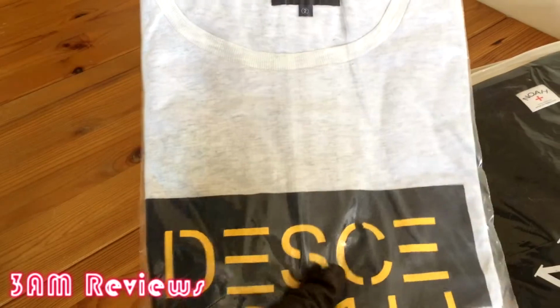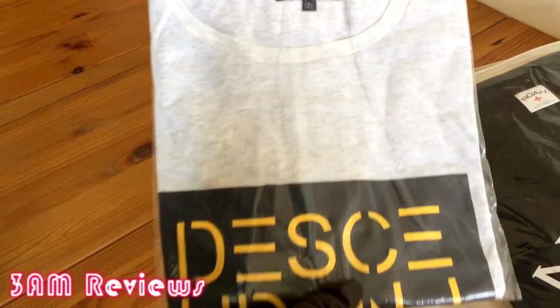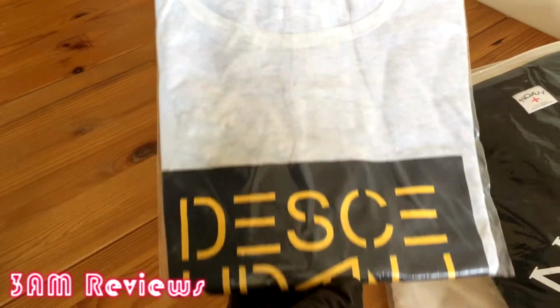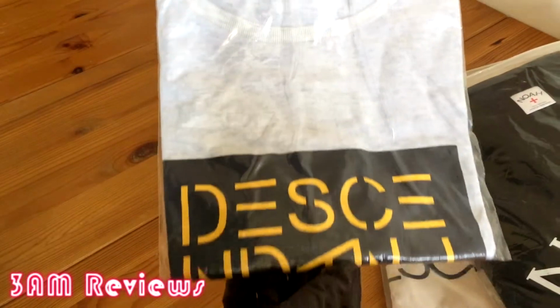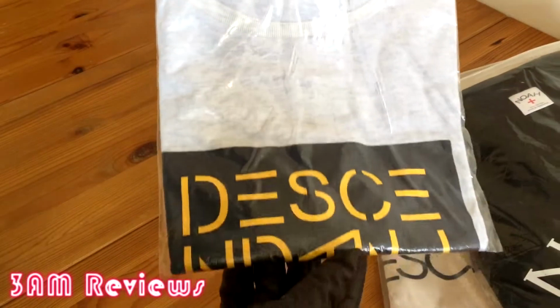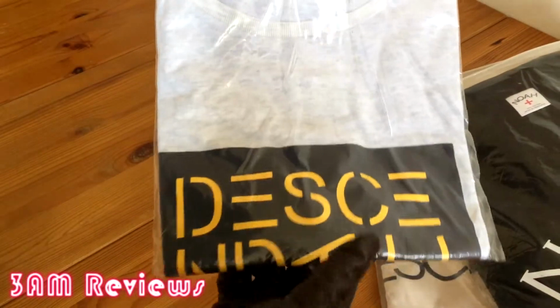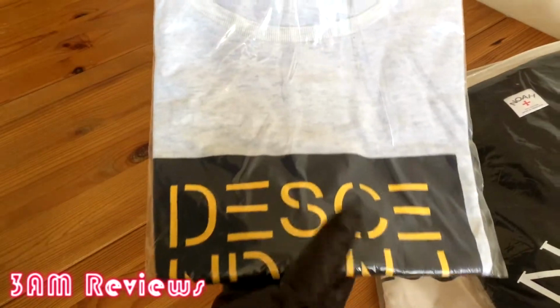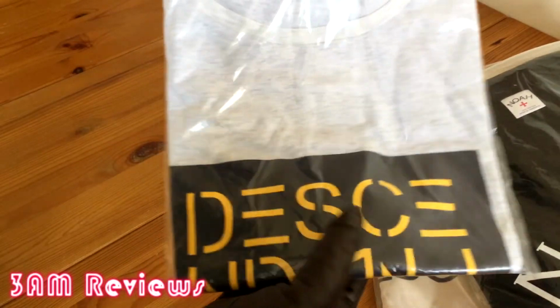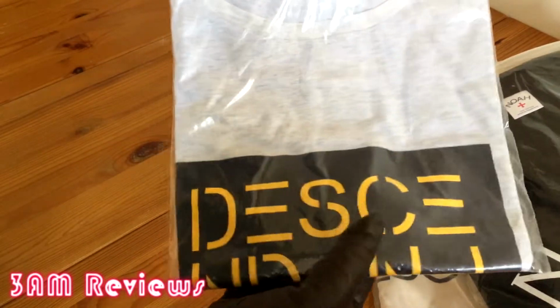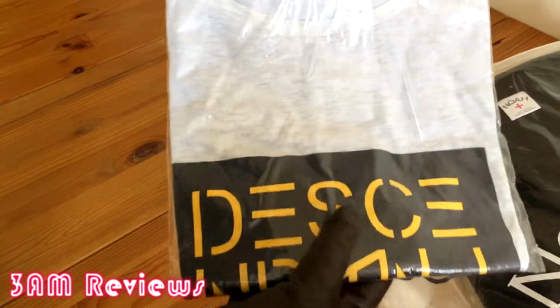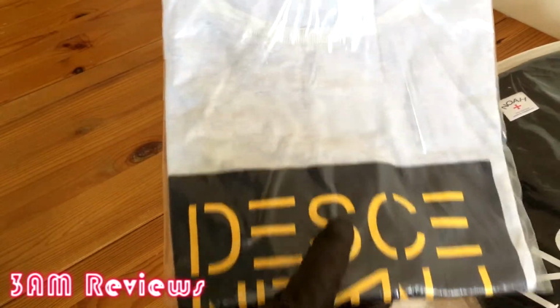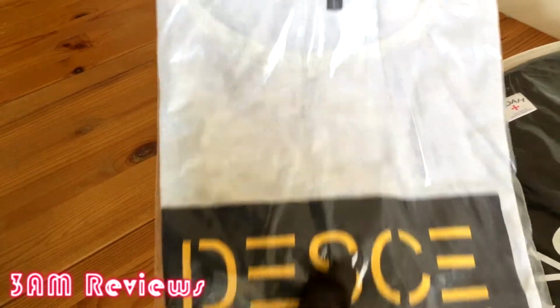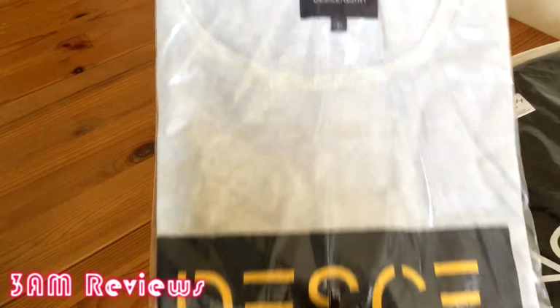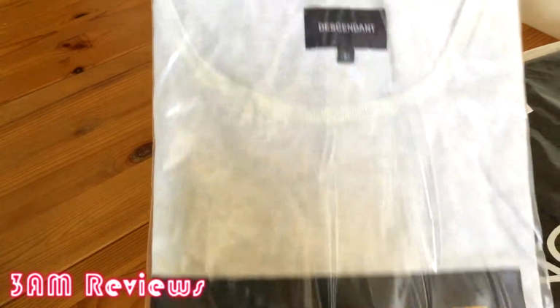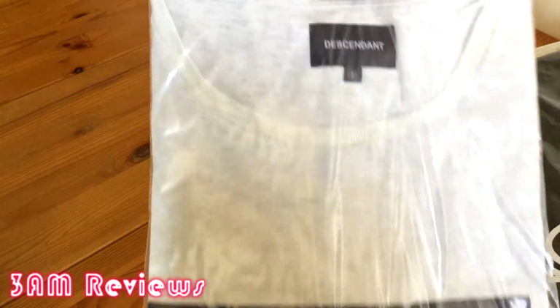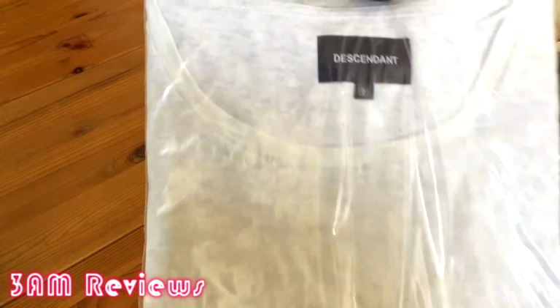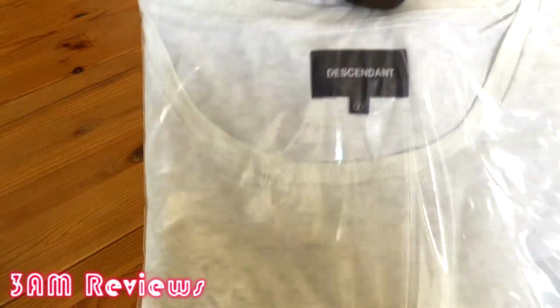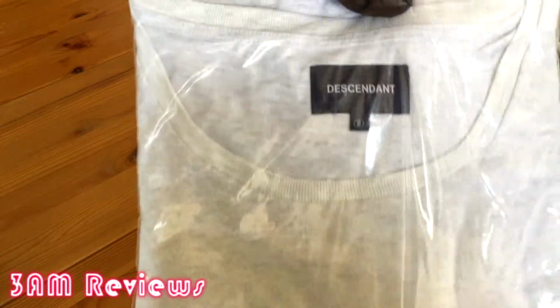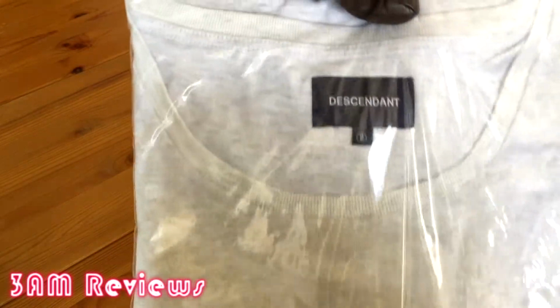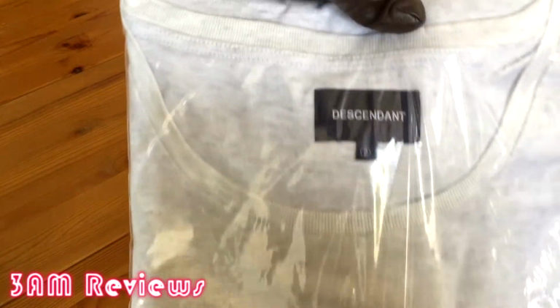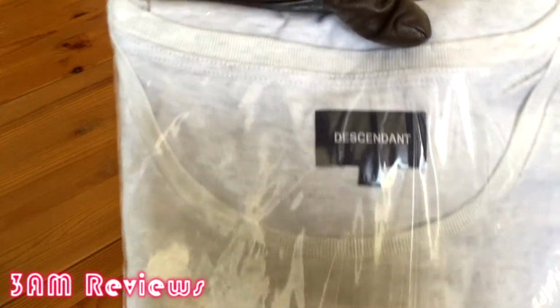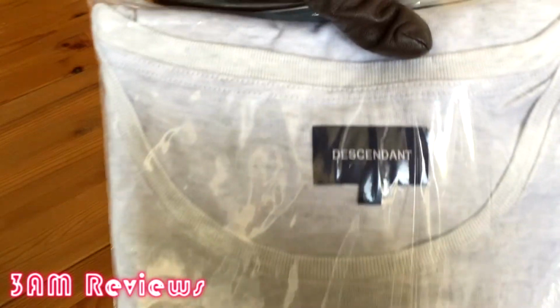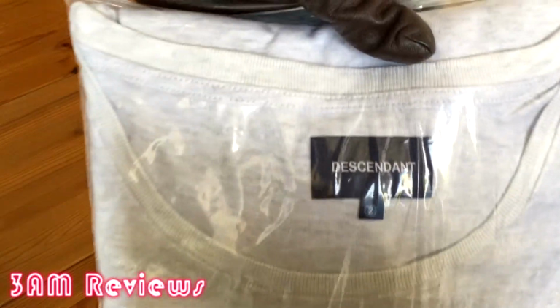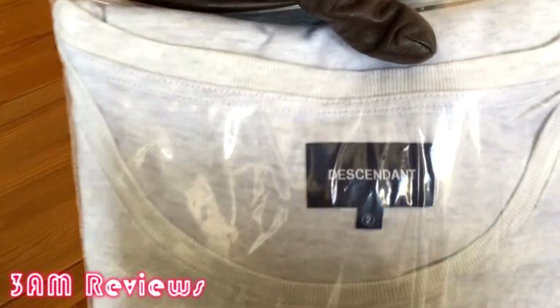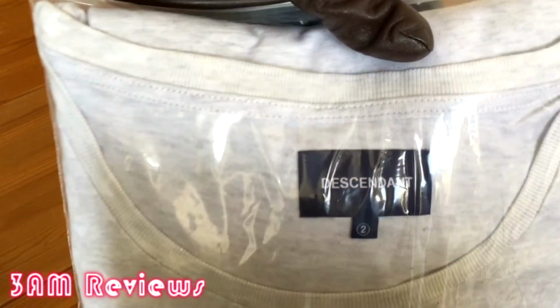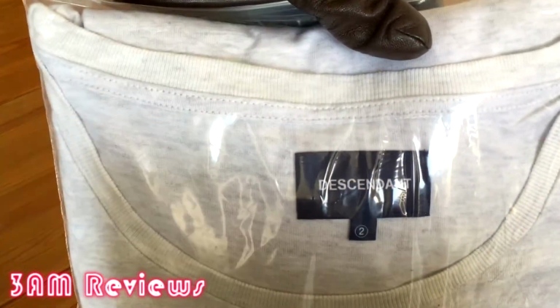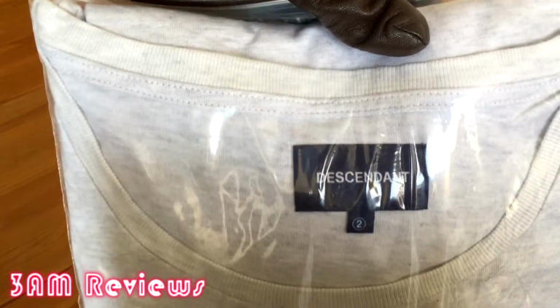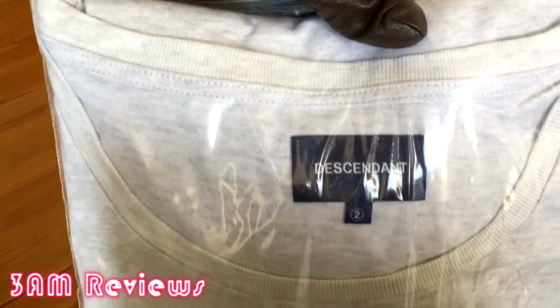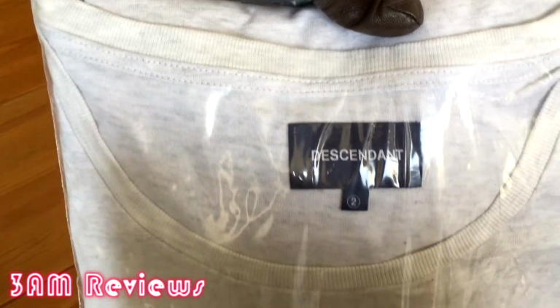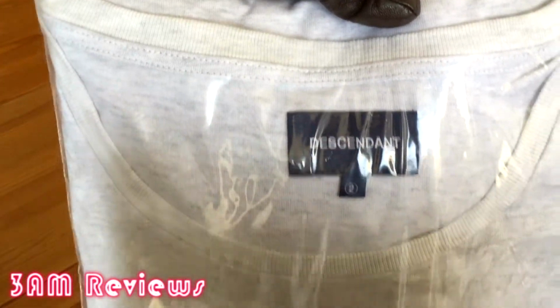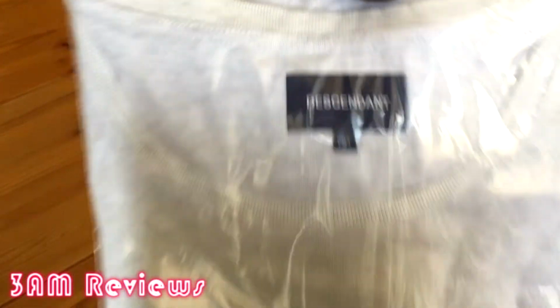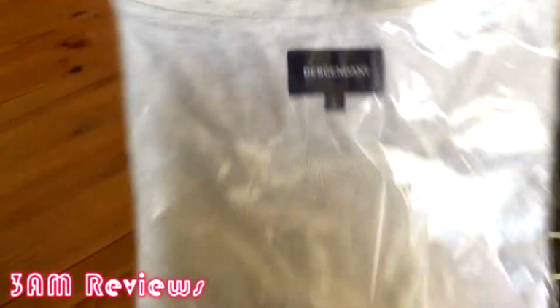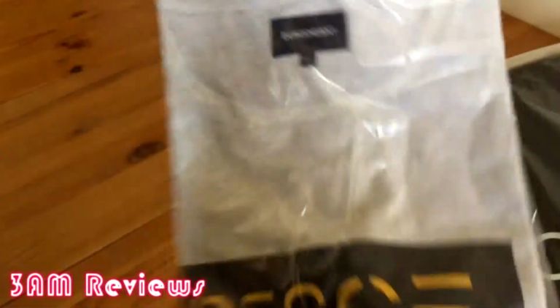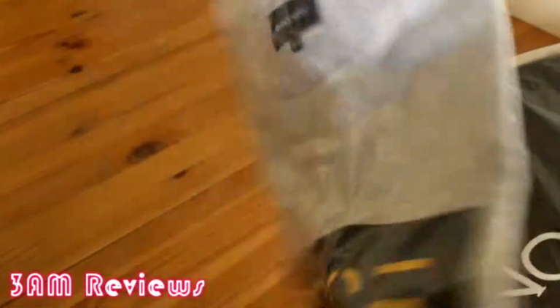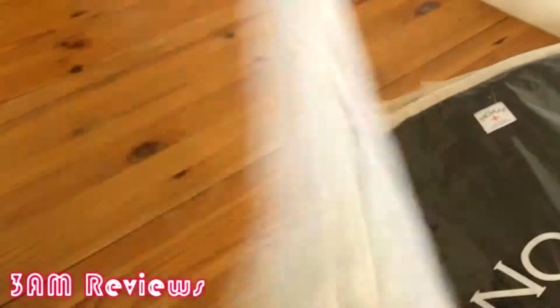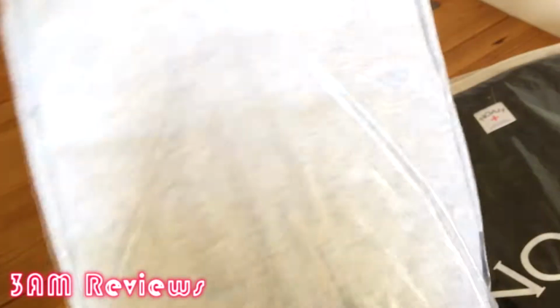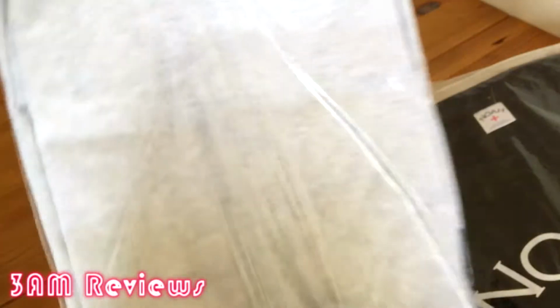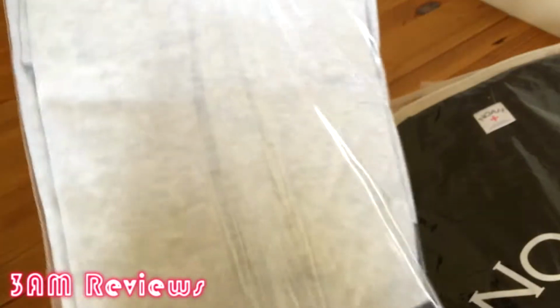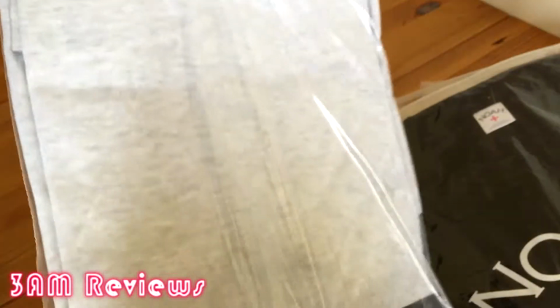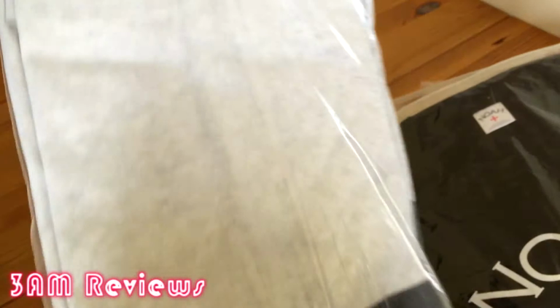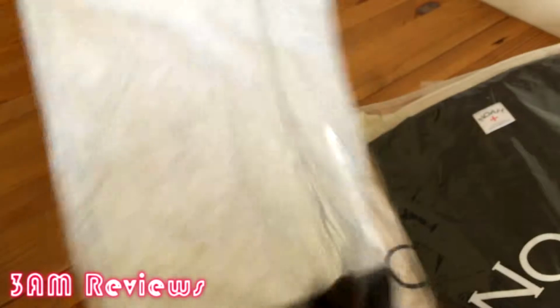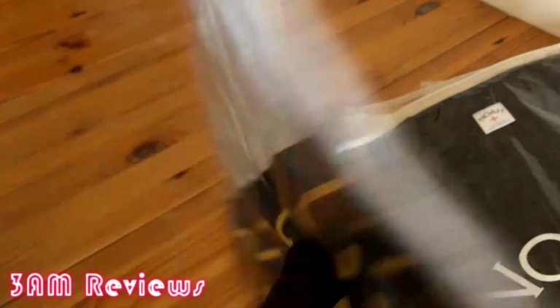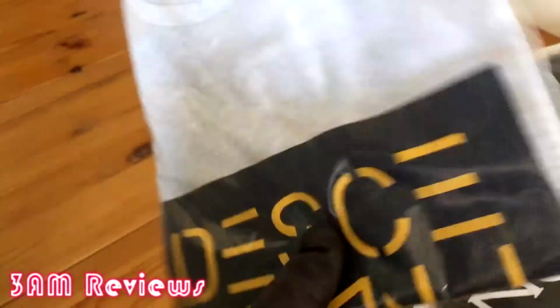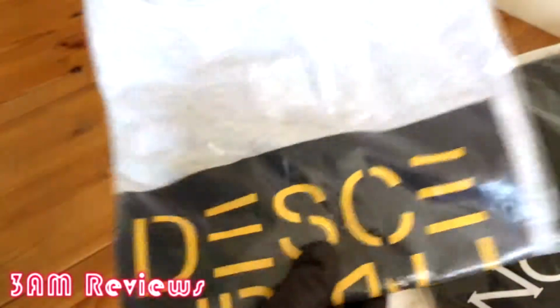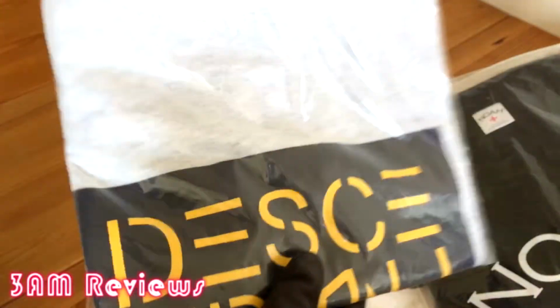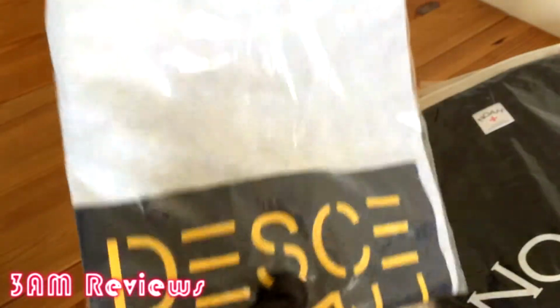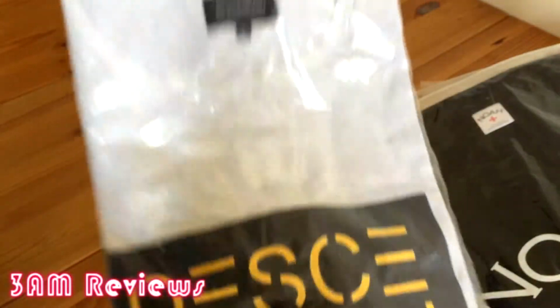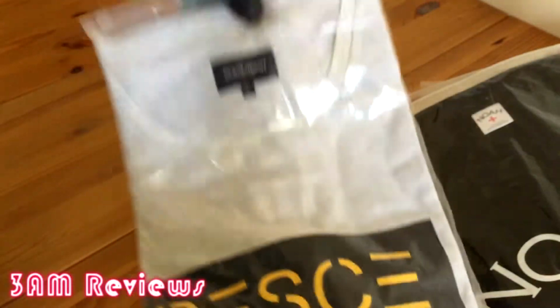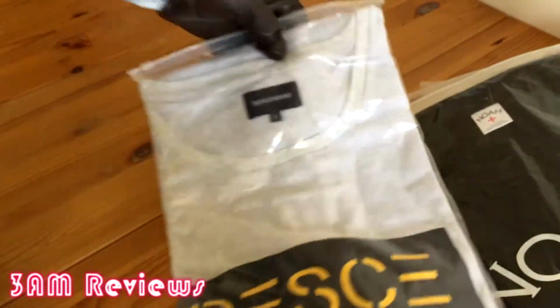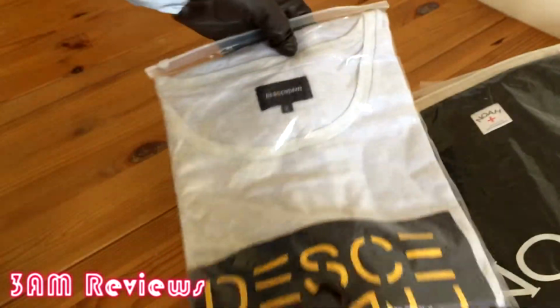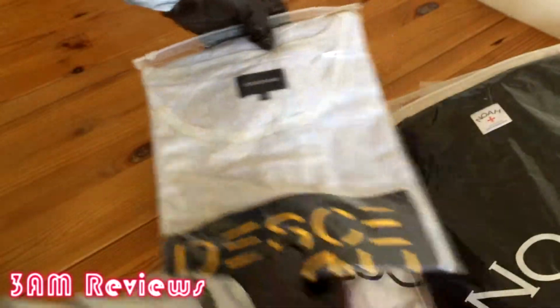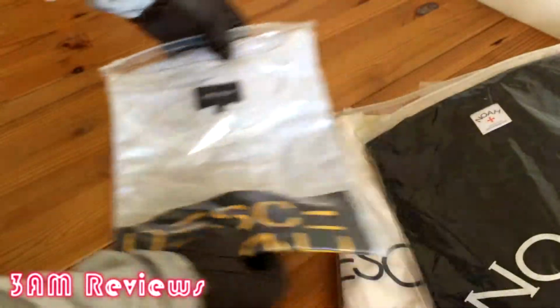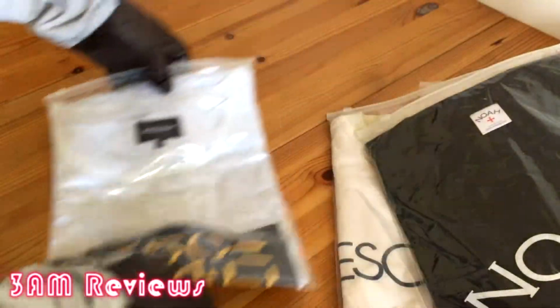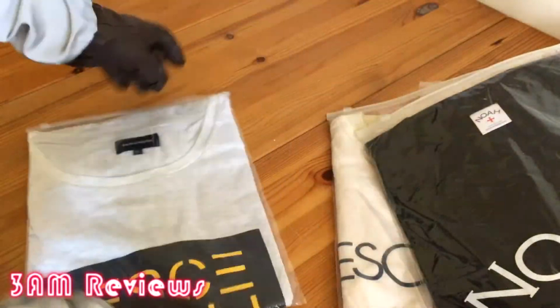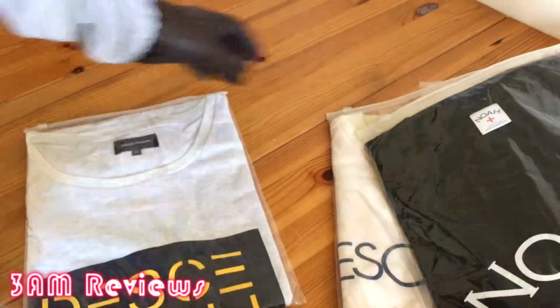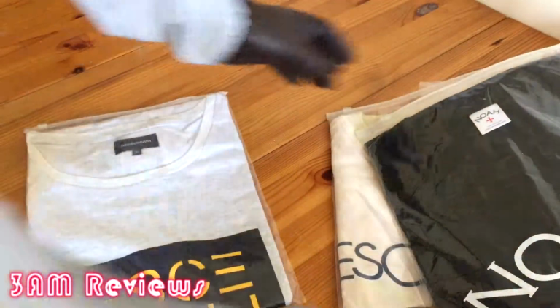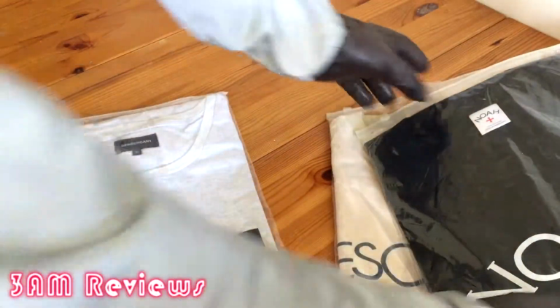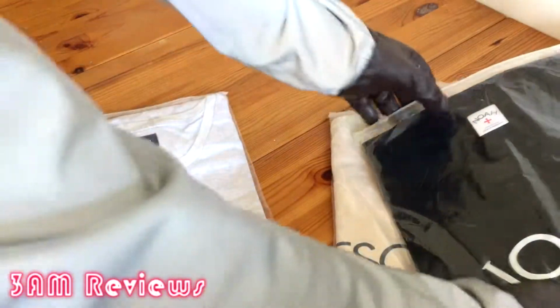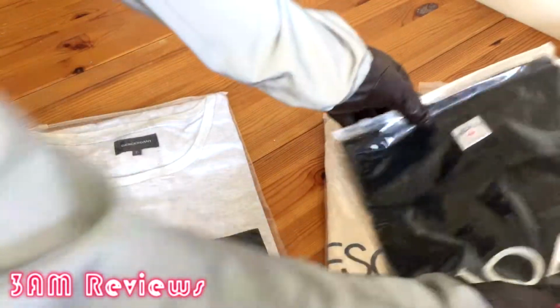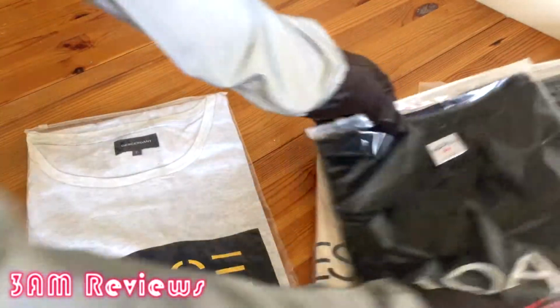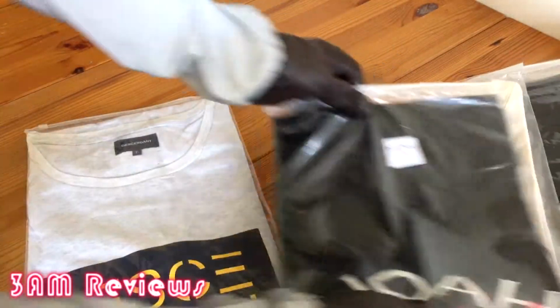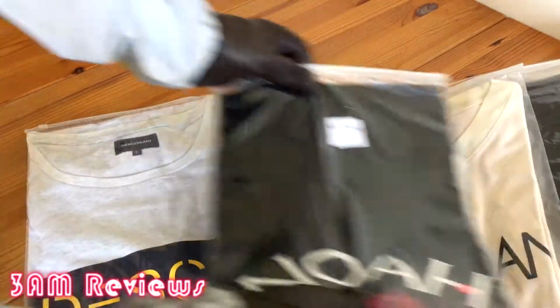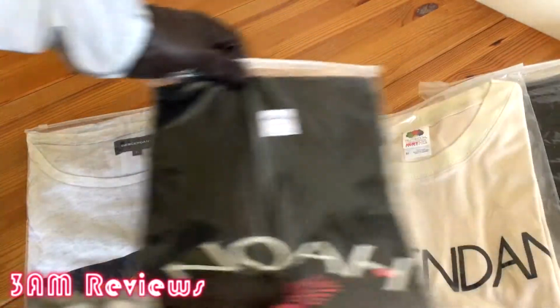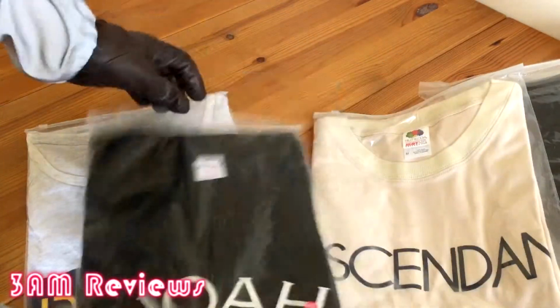The next and final item was a Descendant medium coral design tee, also $18.50.